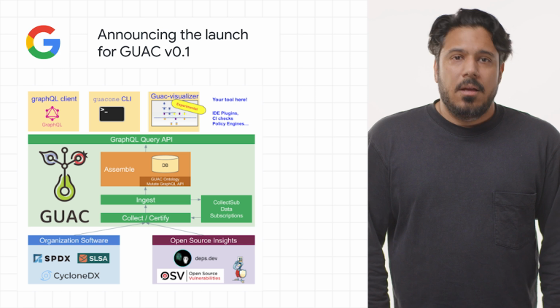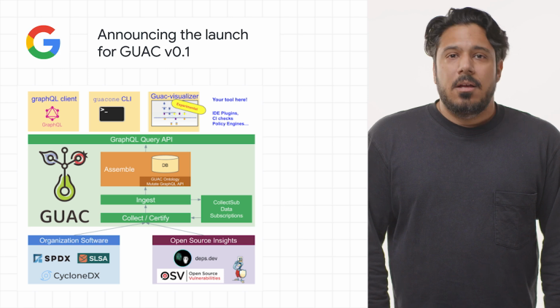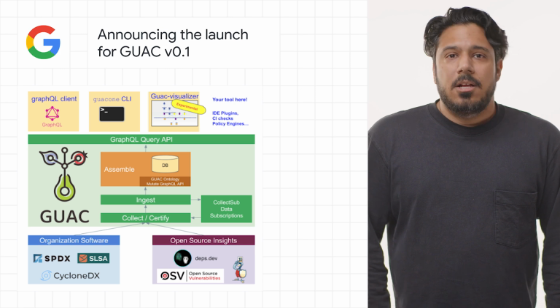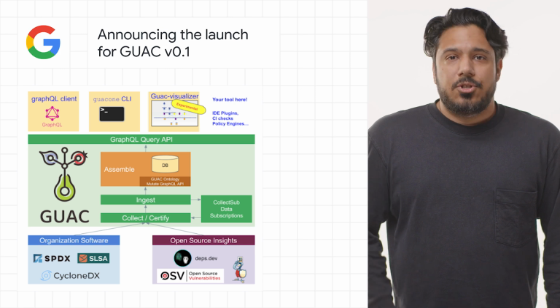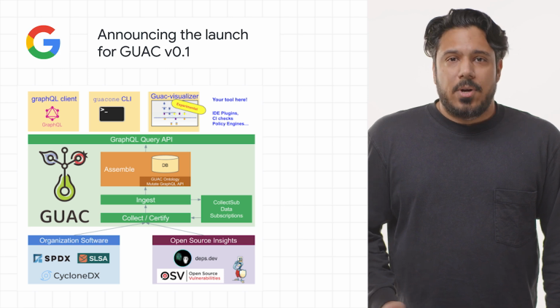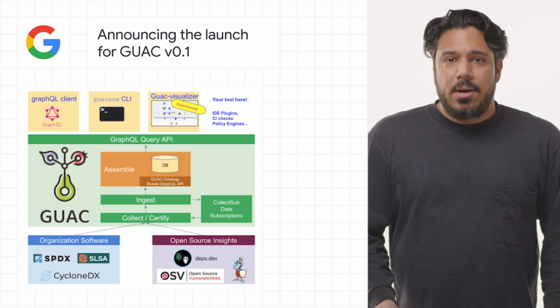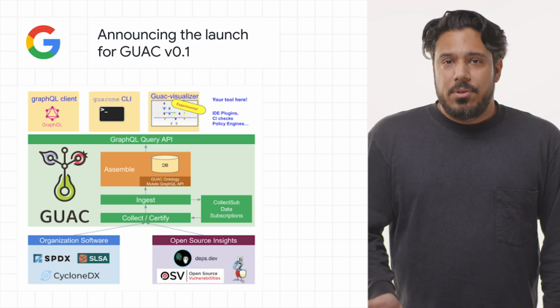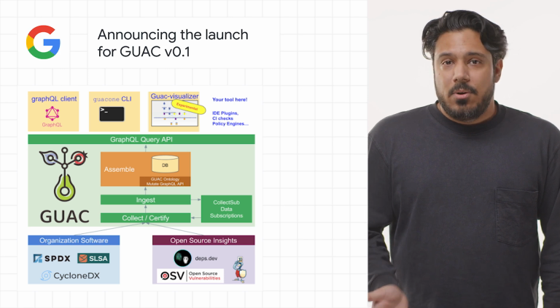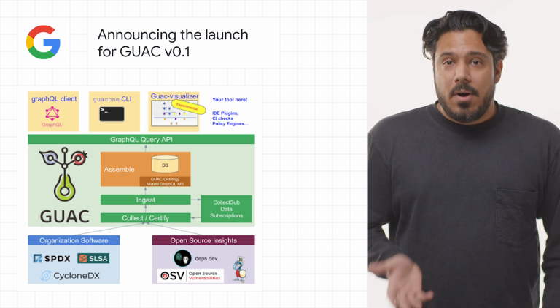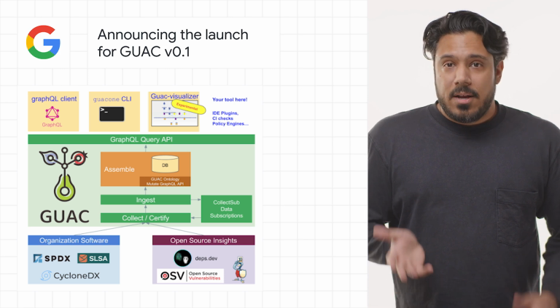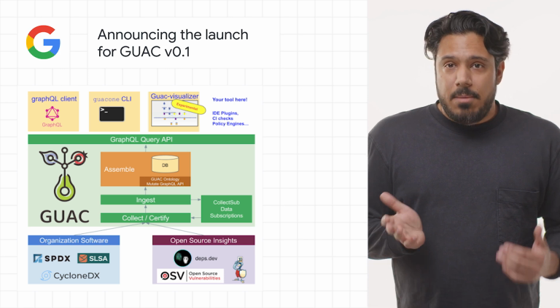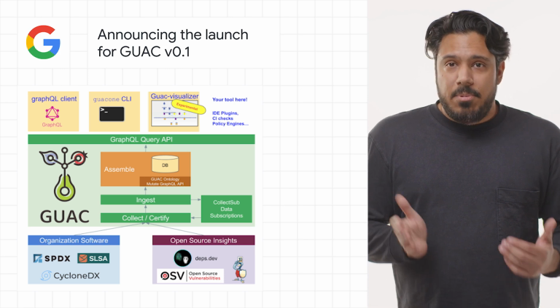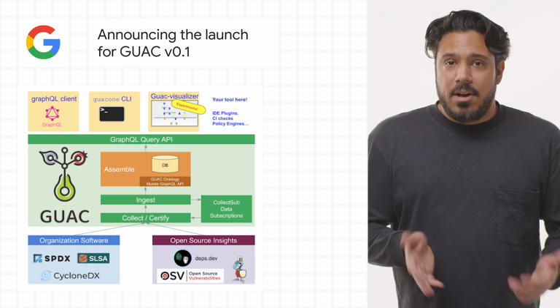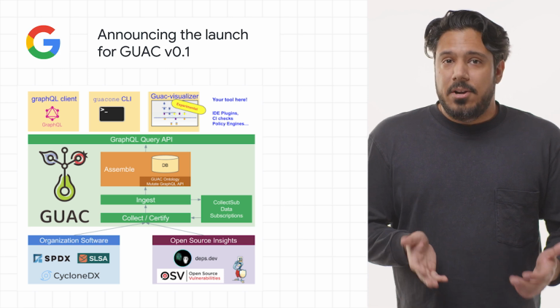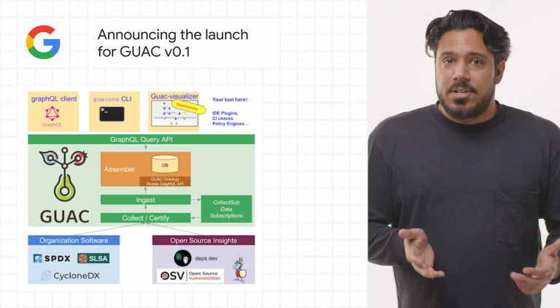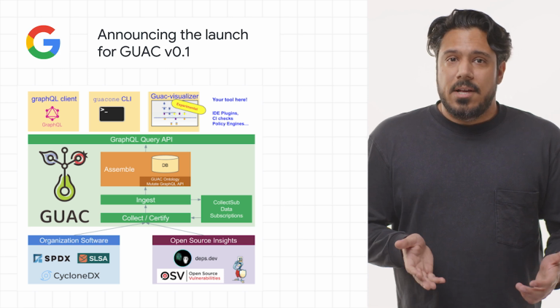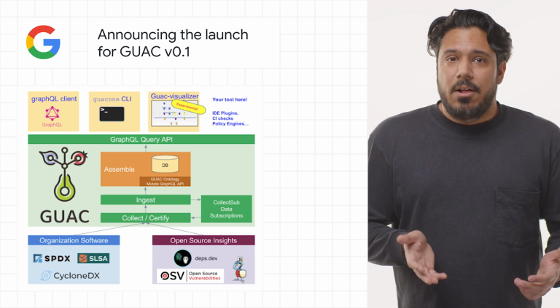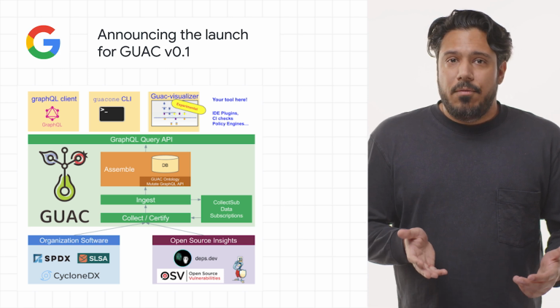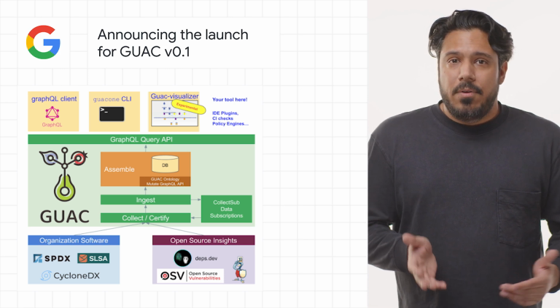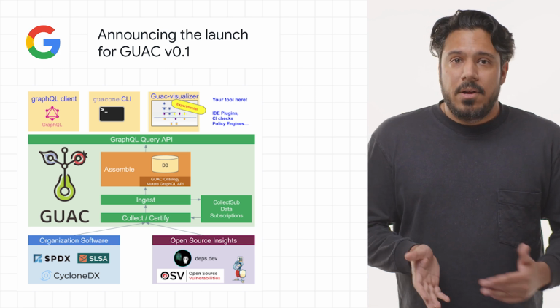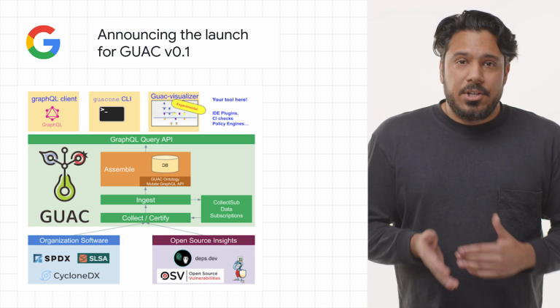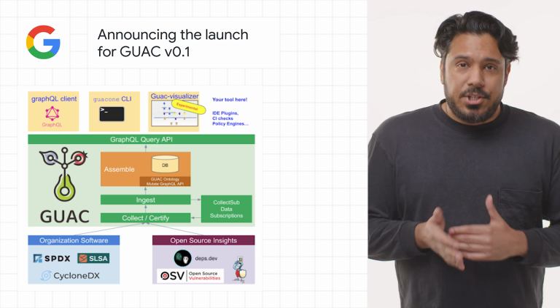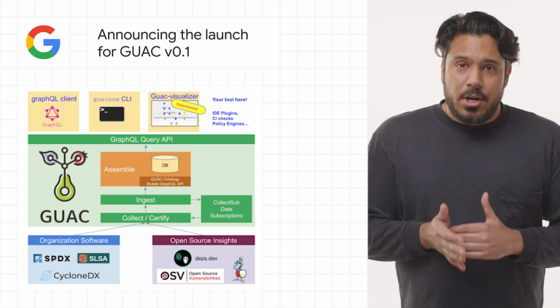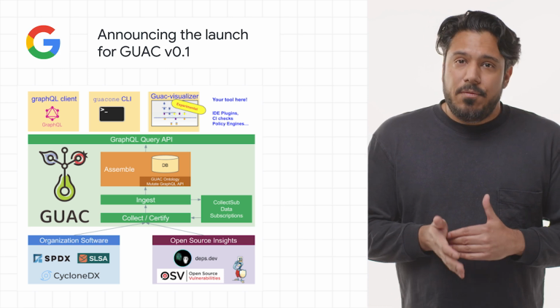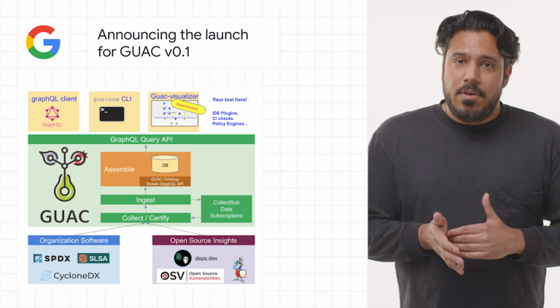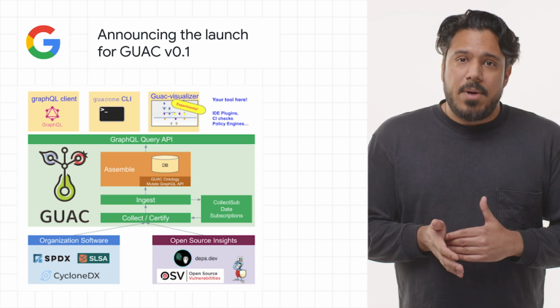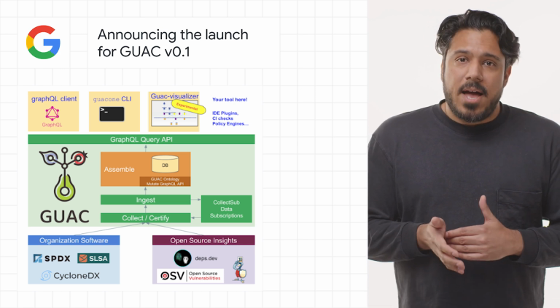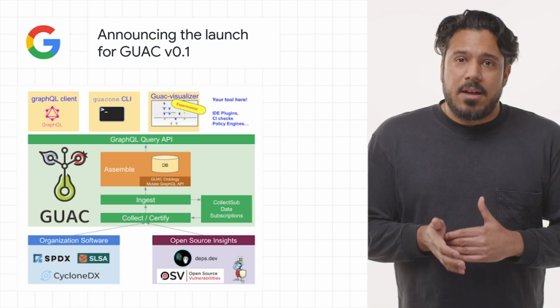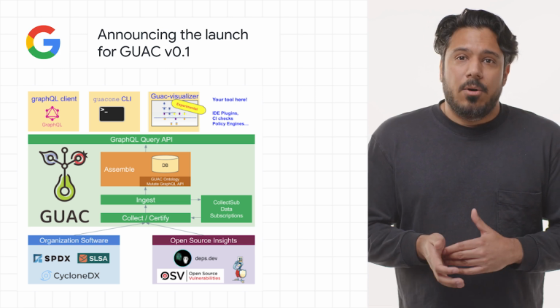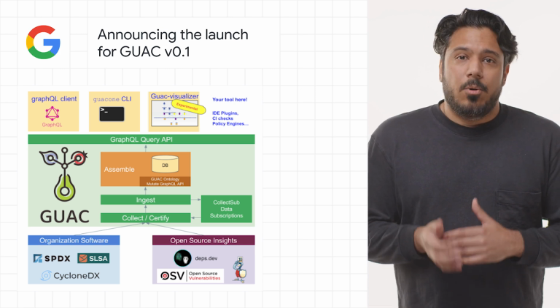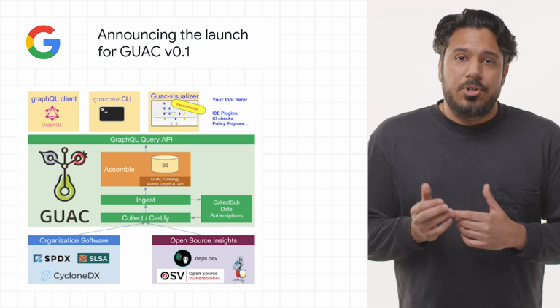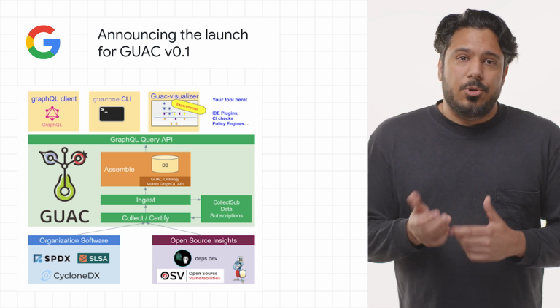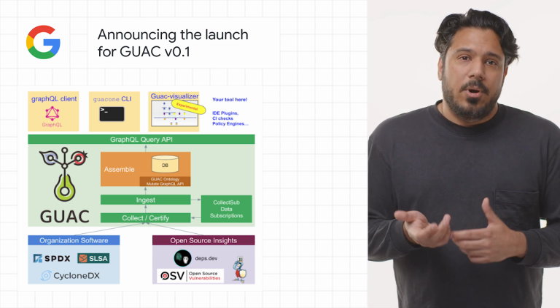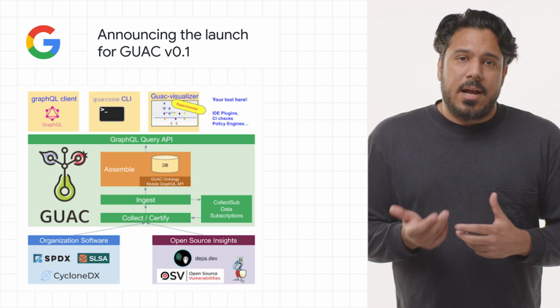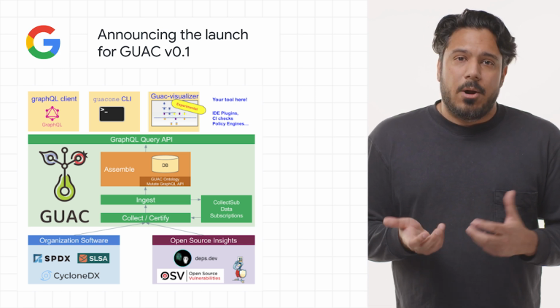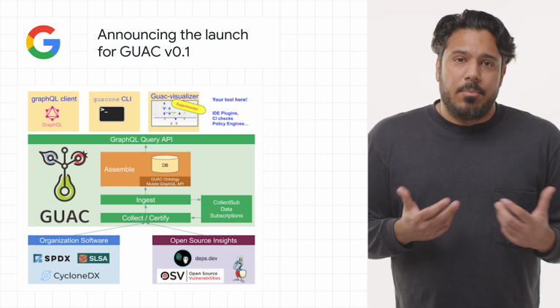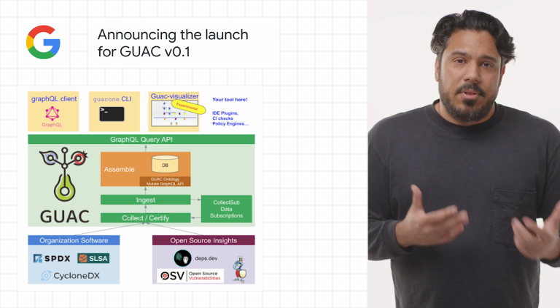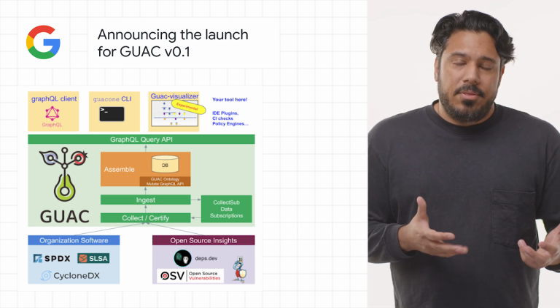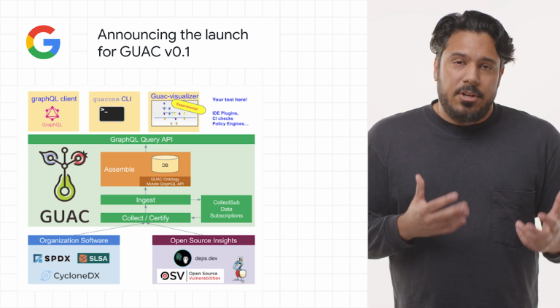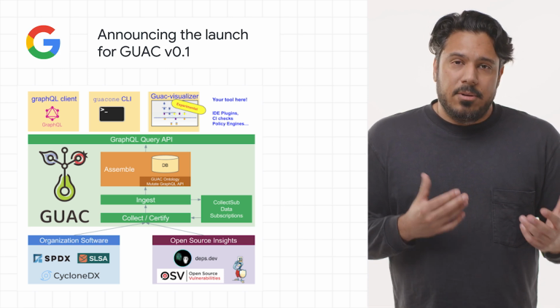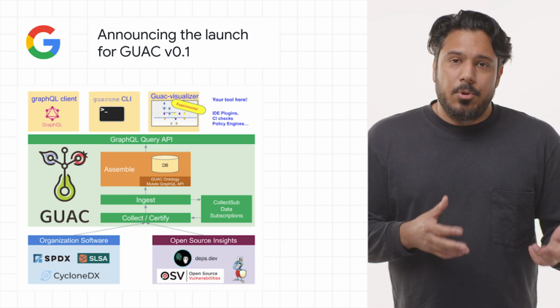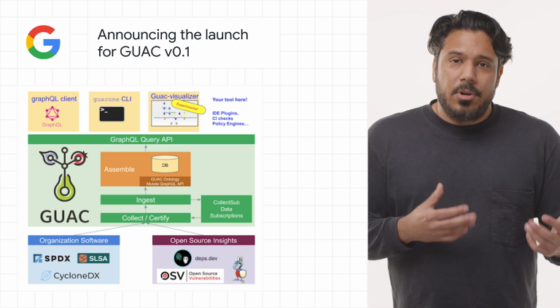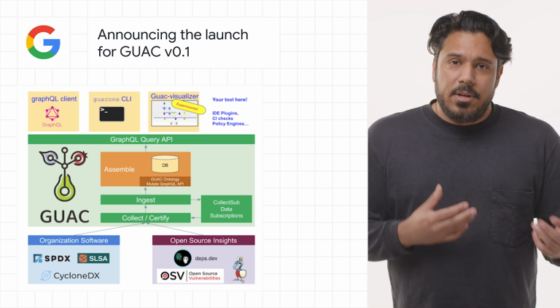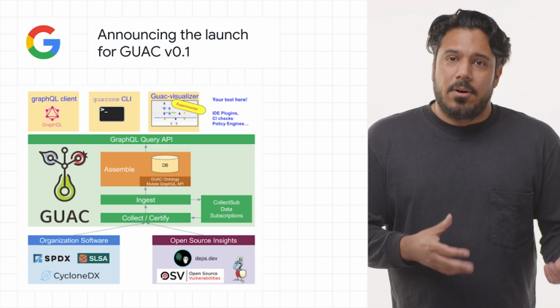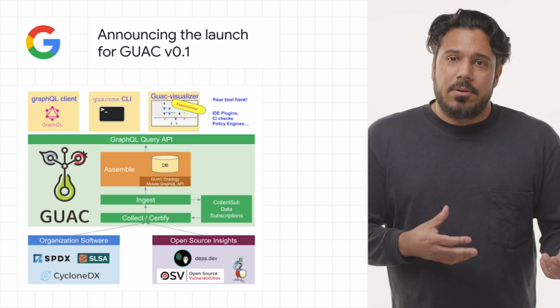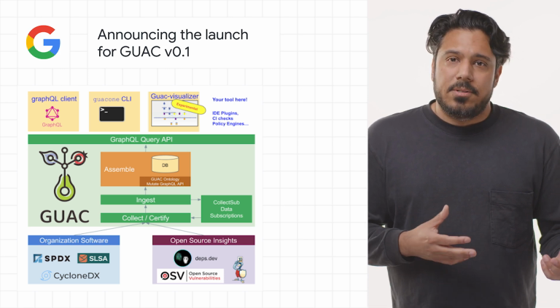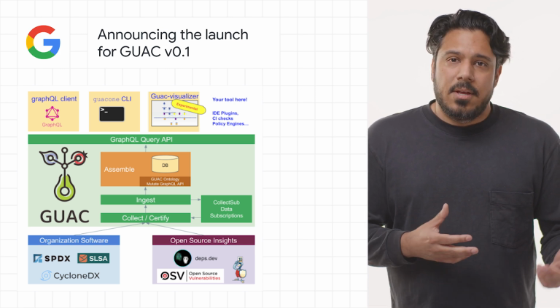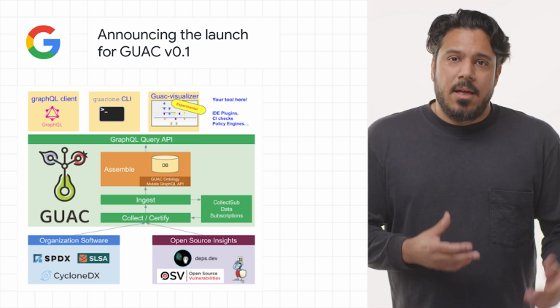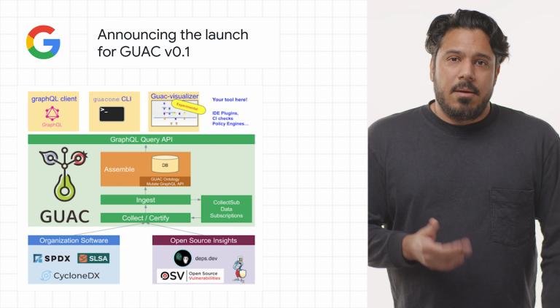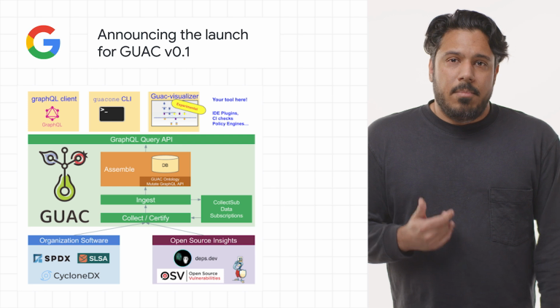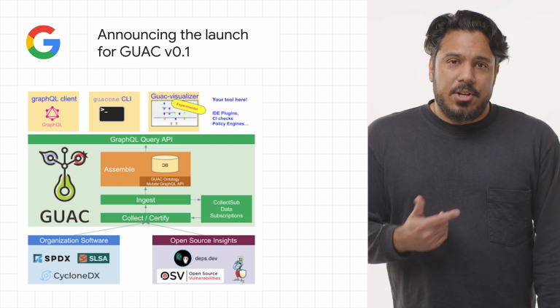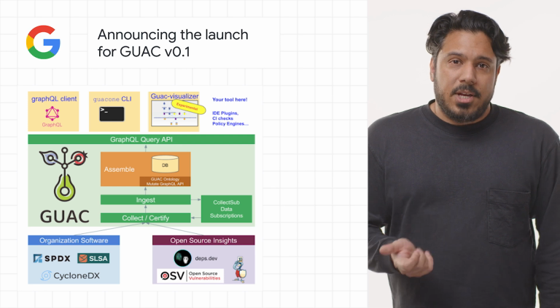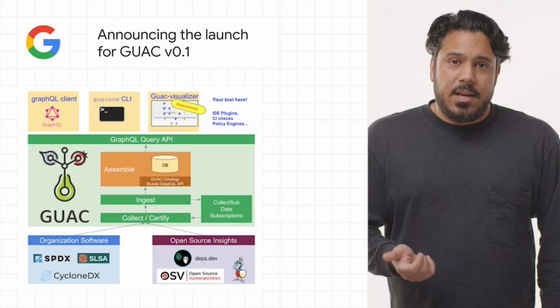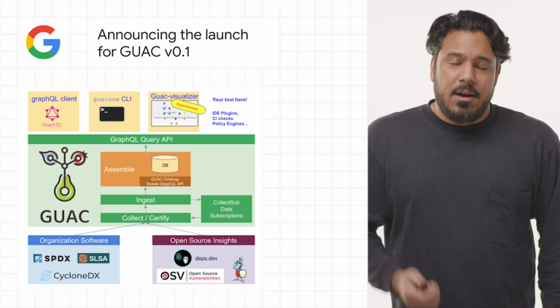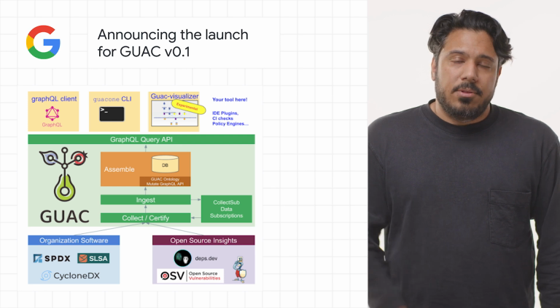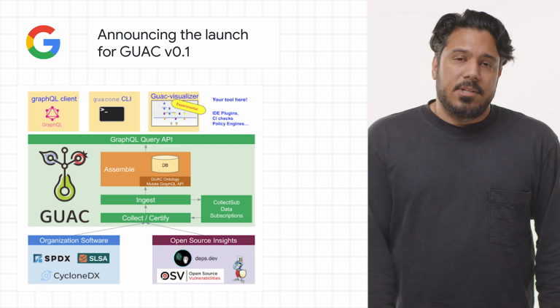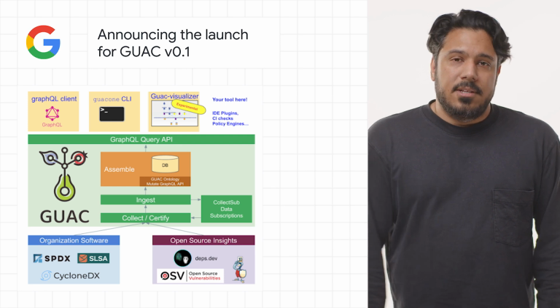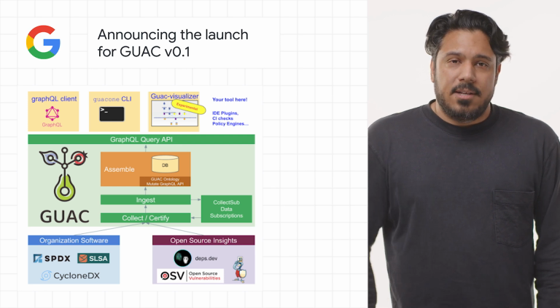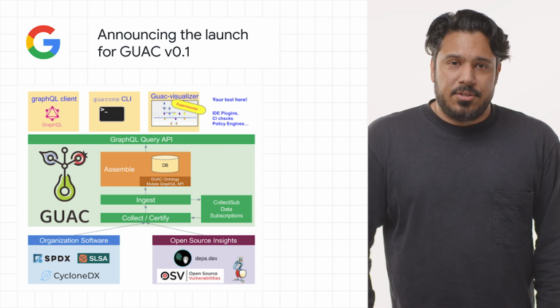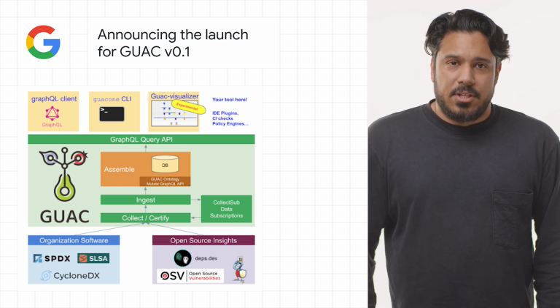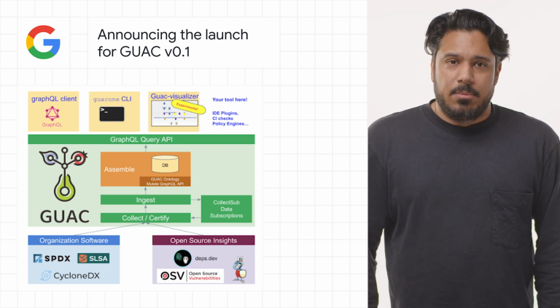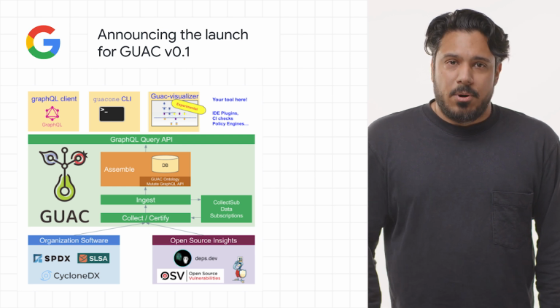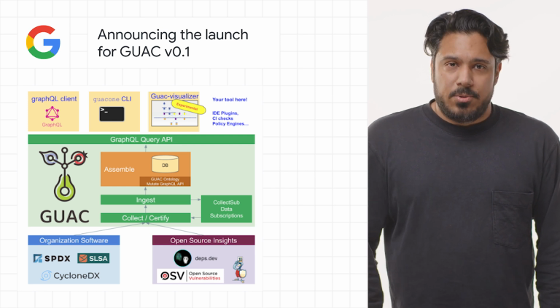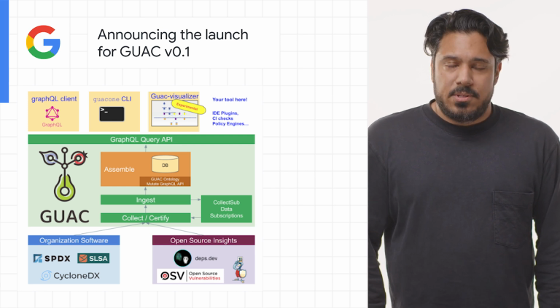Try out the GUAC API yourself, share feedback, or join our monthly community calls by checking out the details in the post.